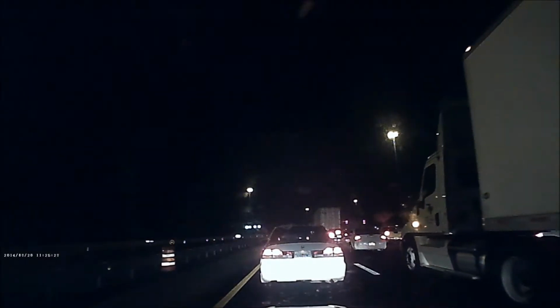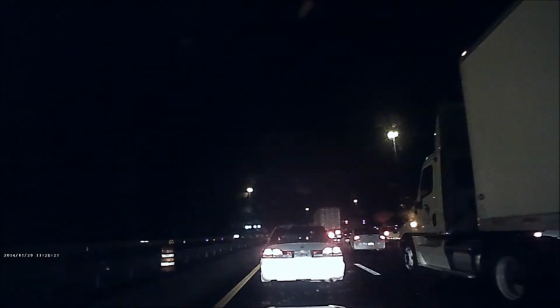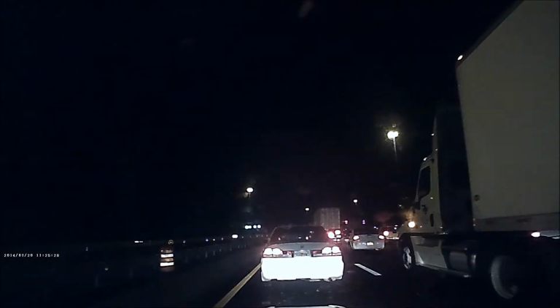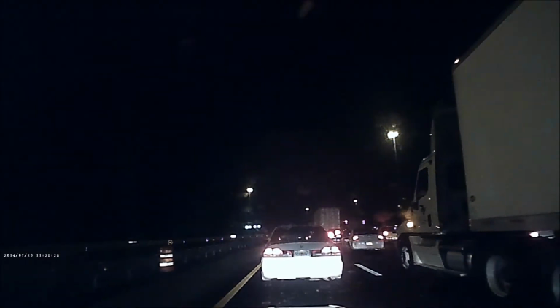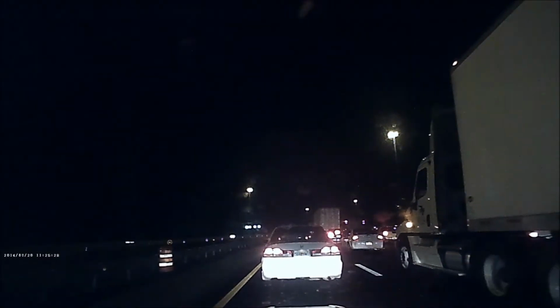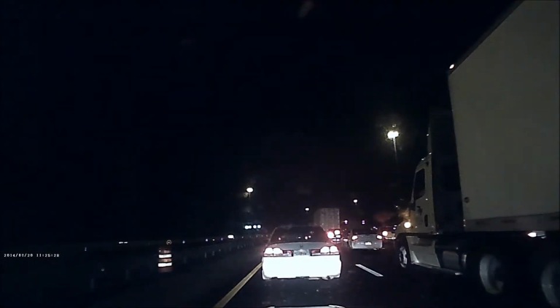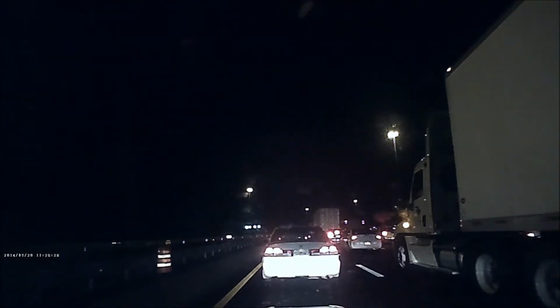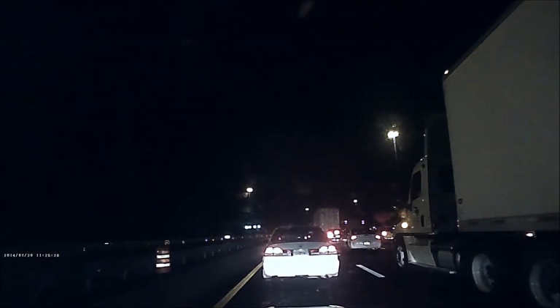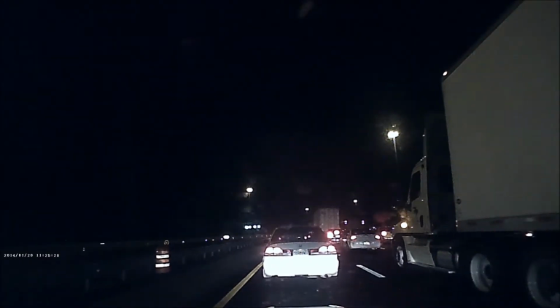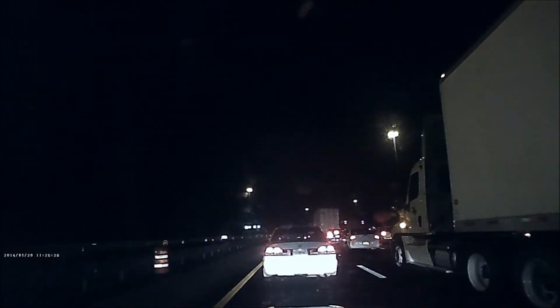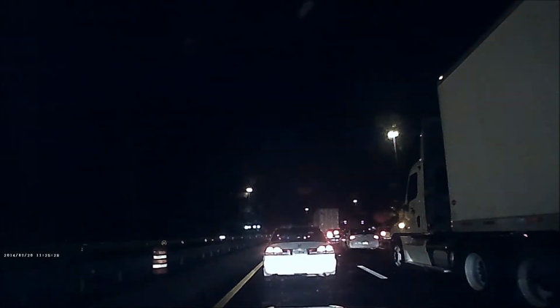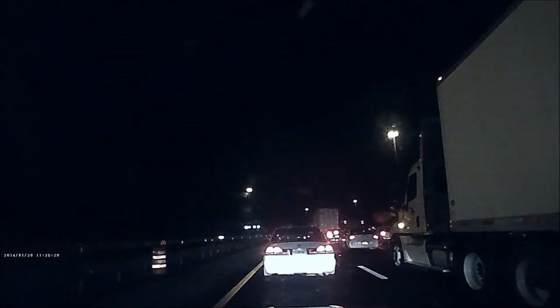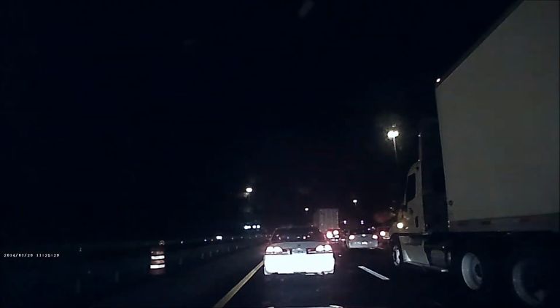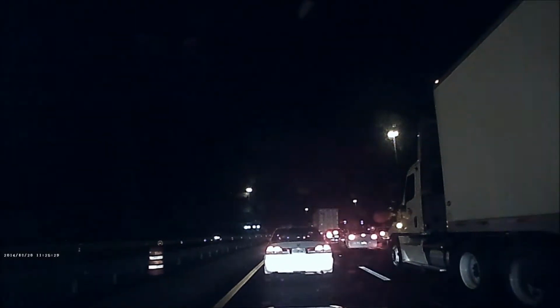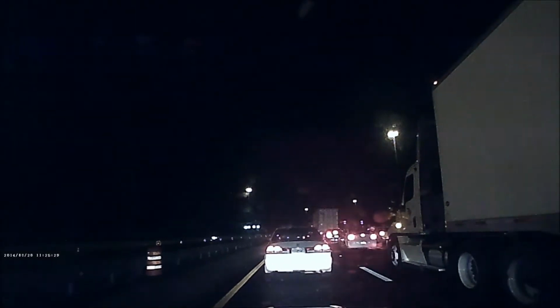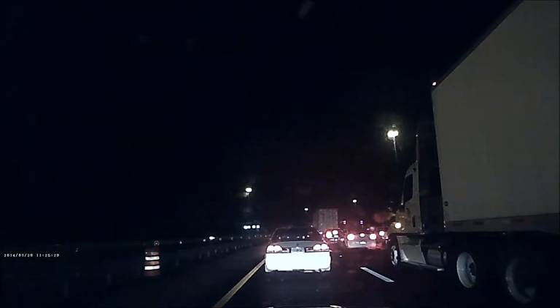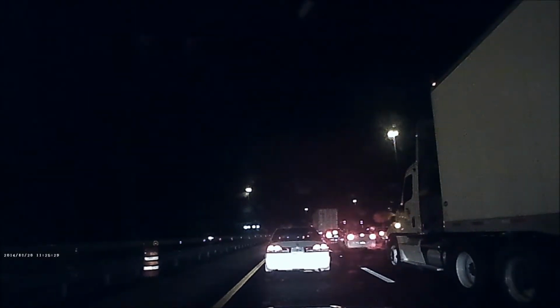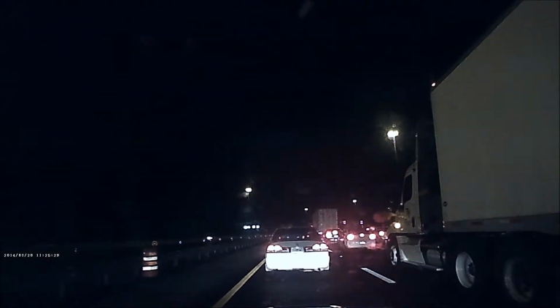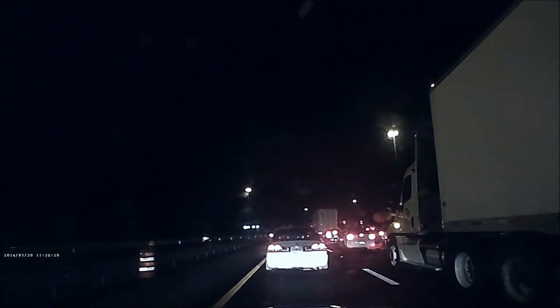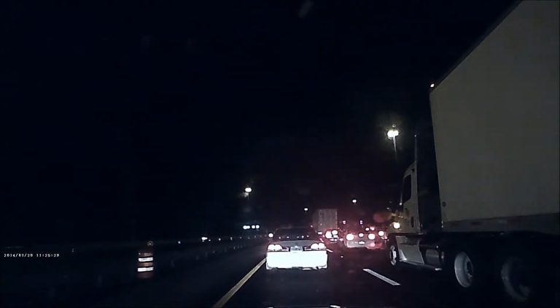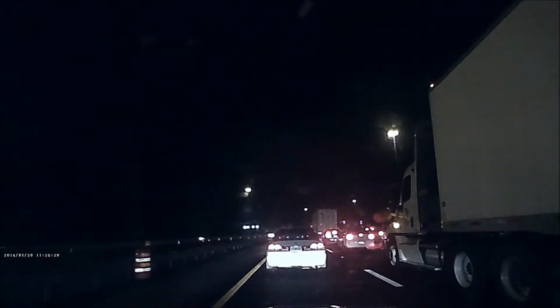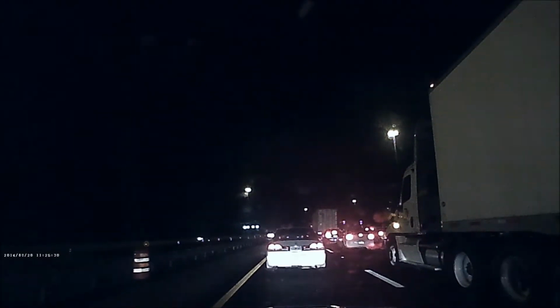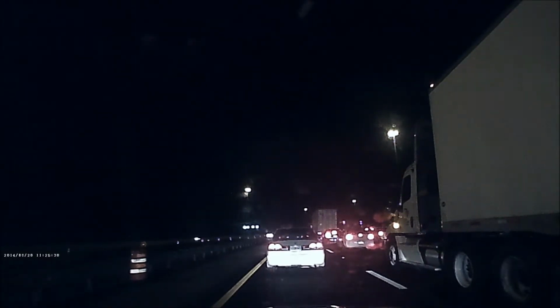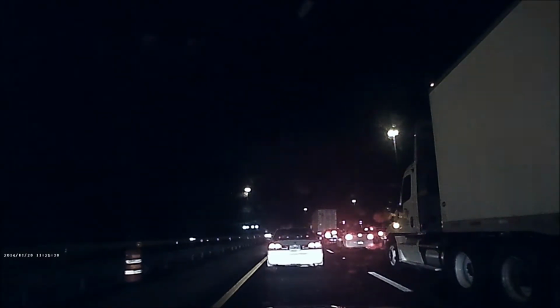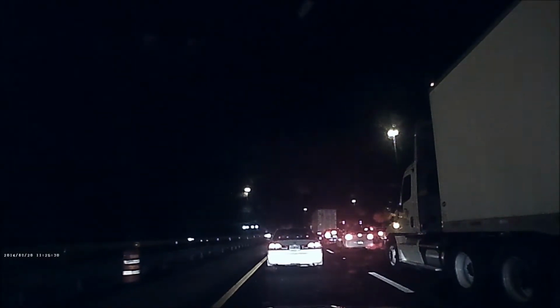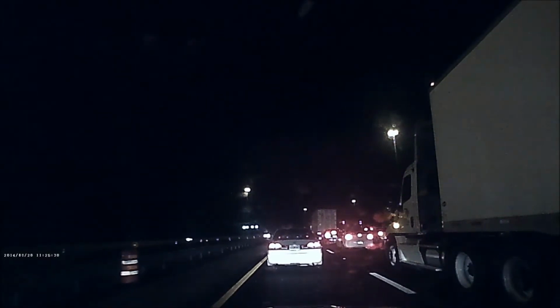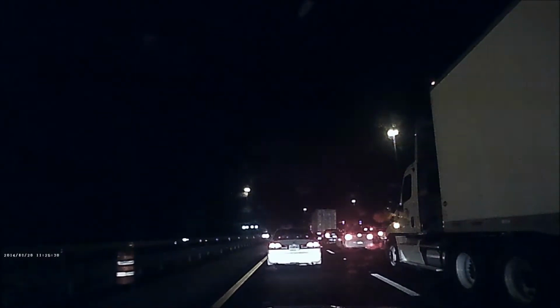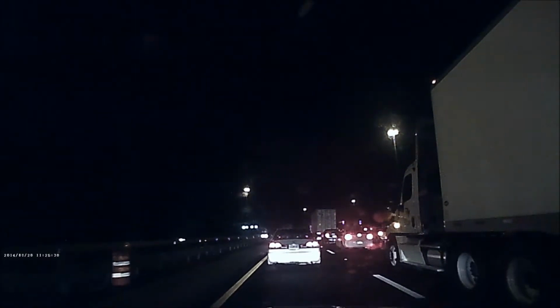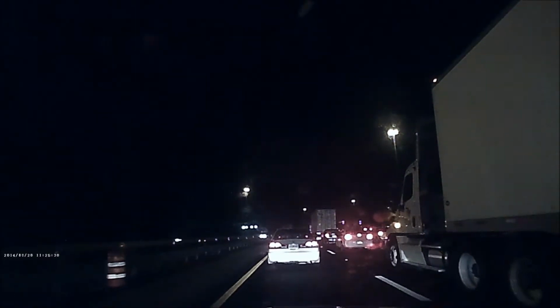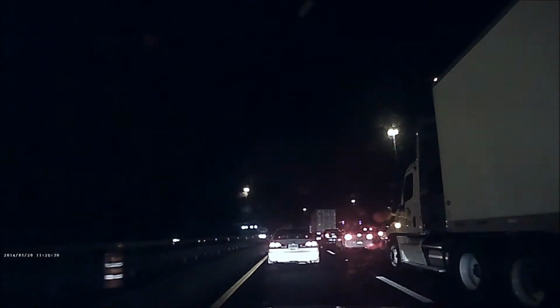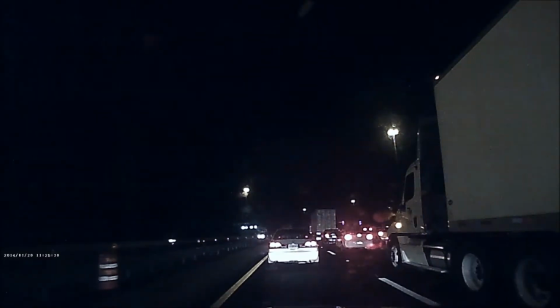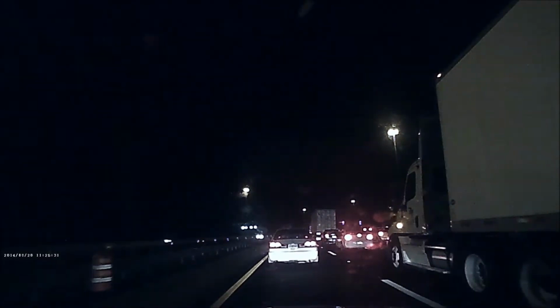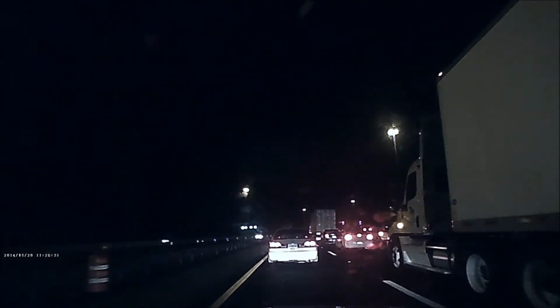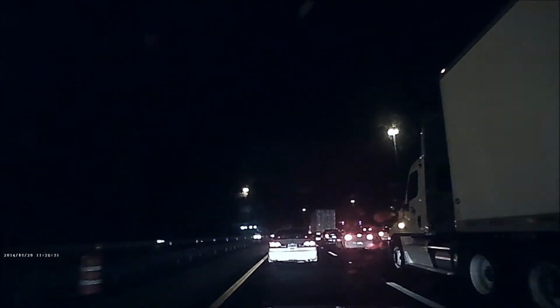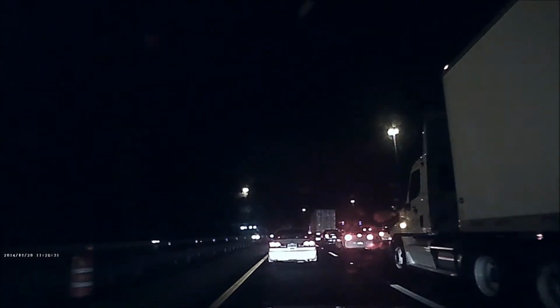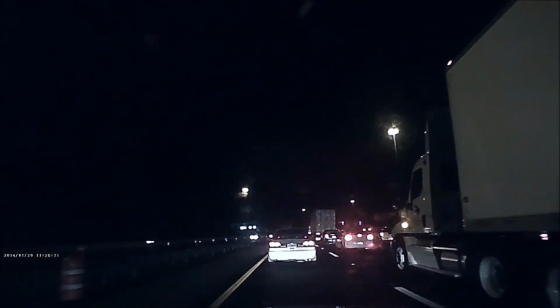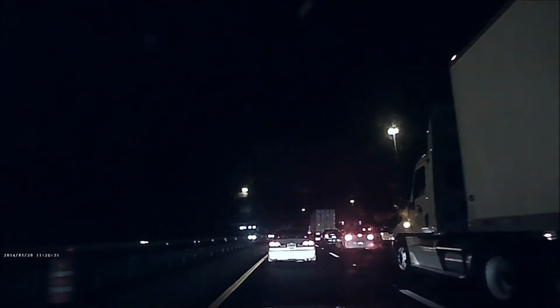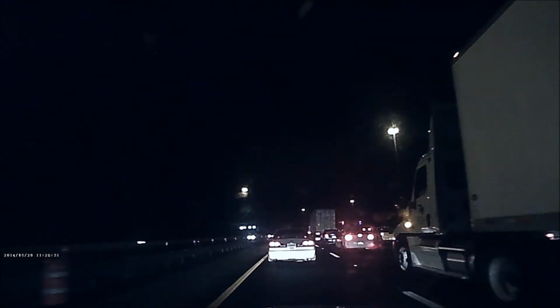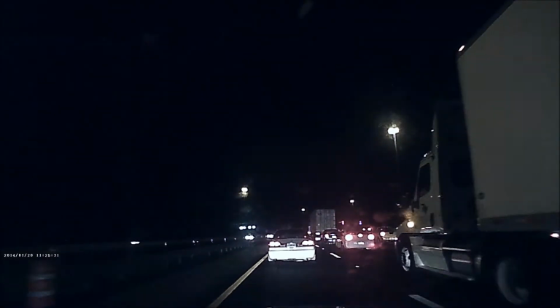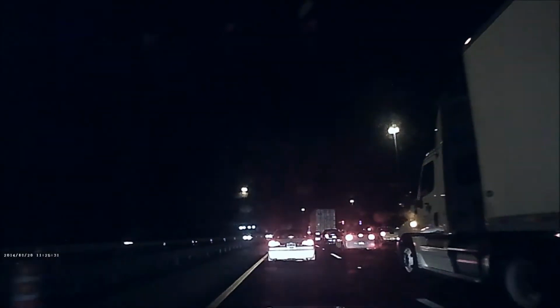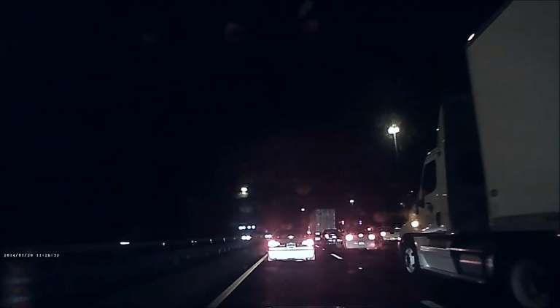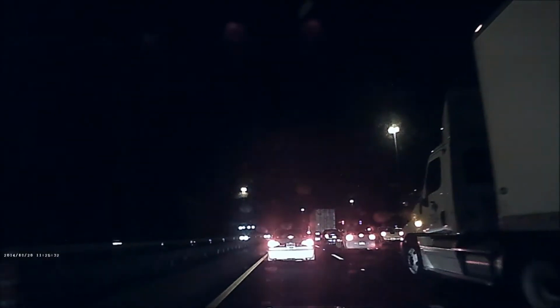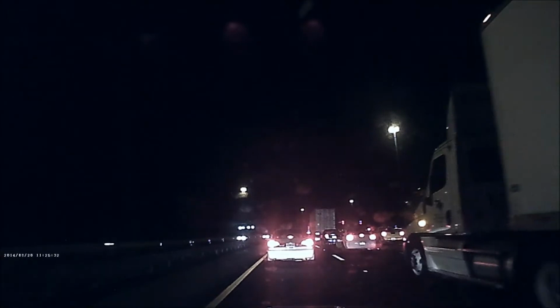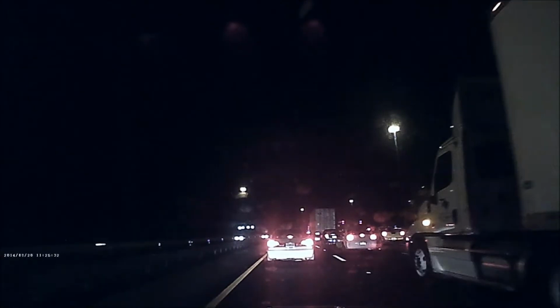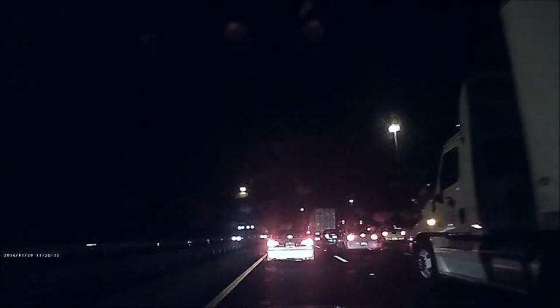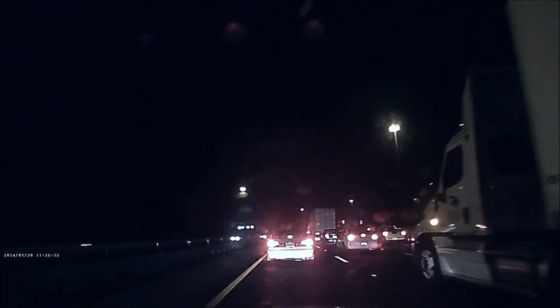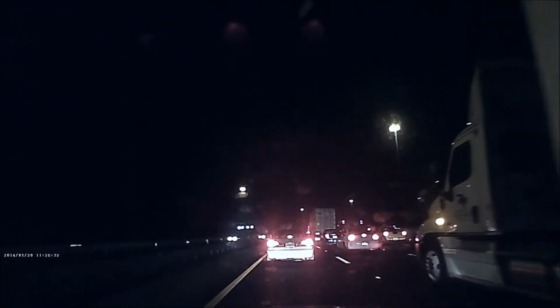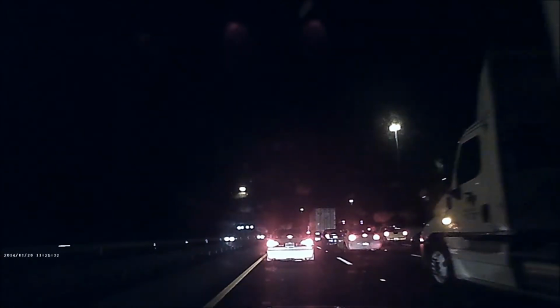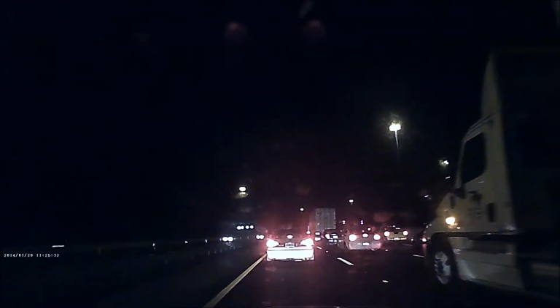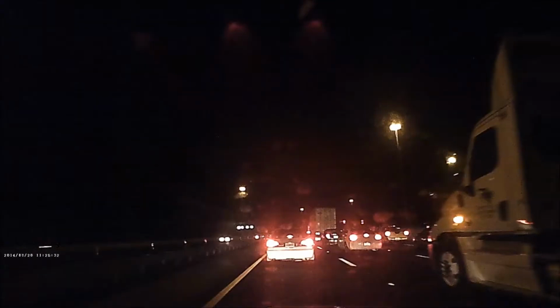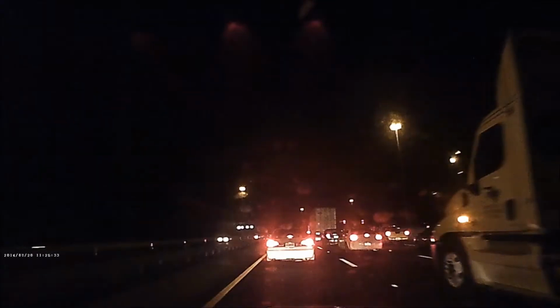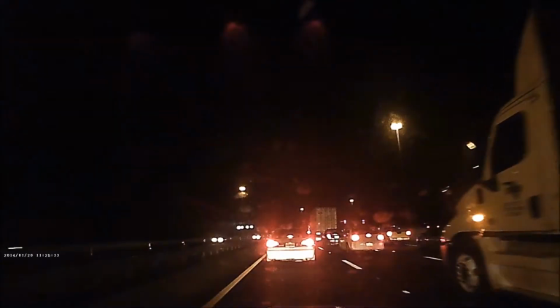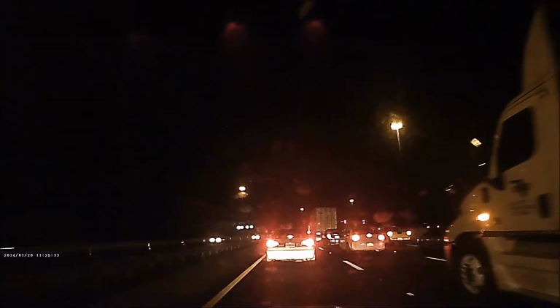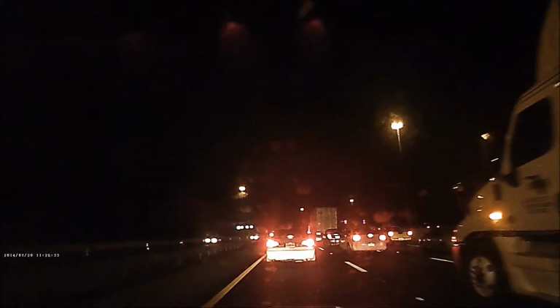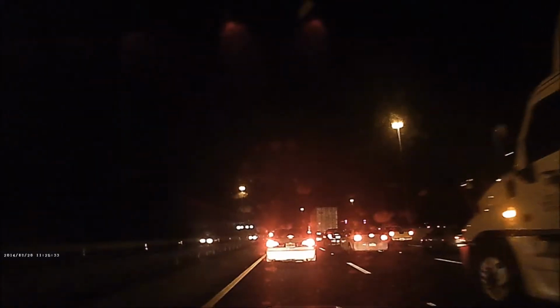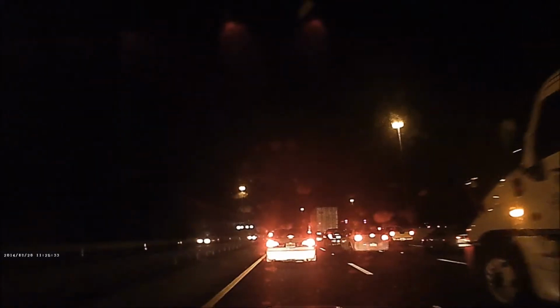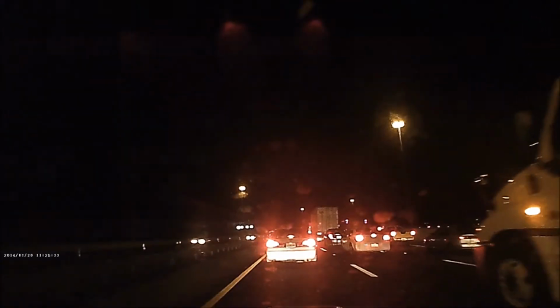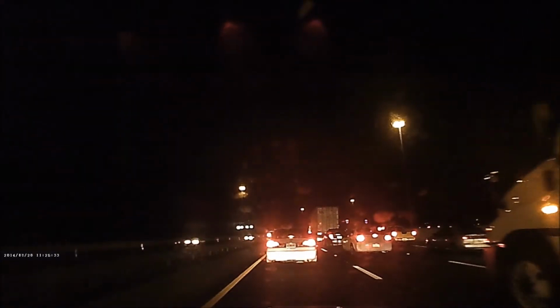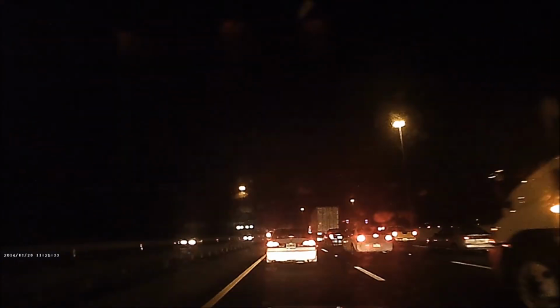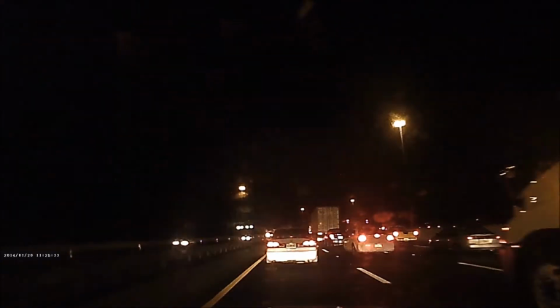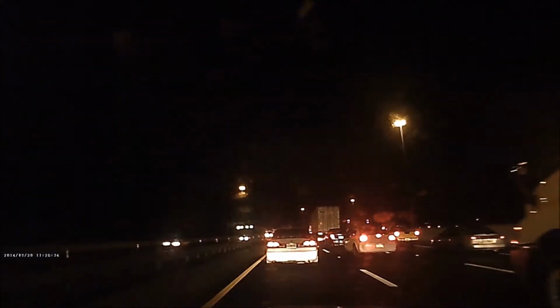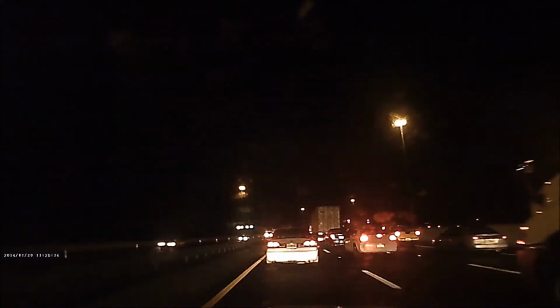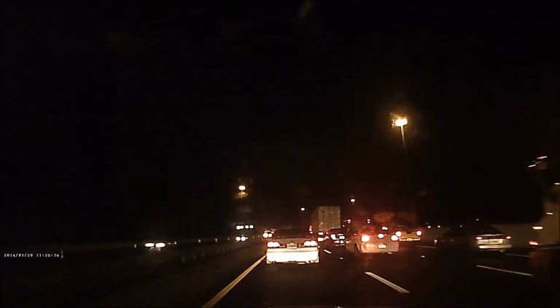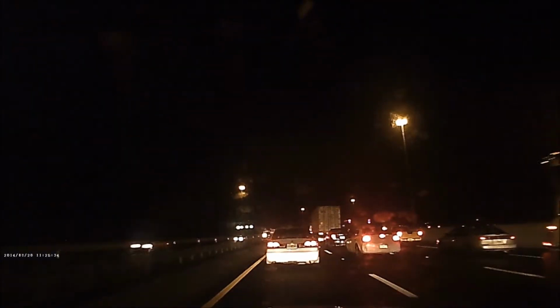And as you can see, it's doing a pretty damn good job at low light on the freeway.